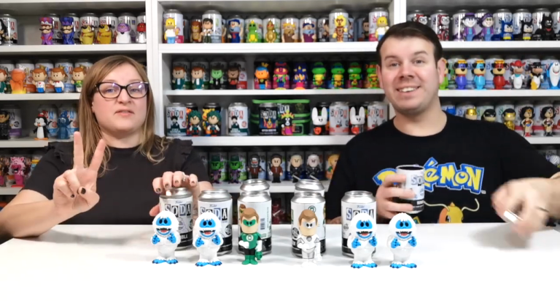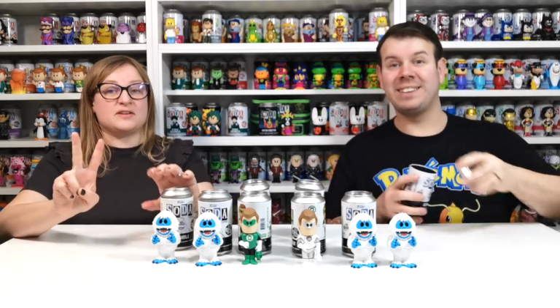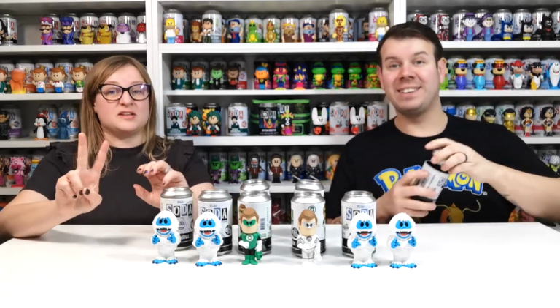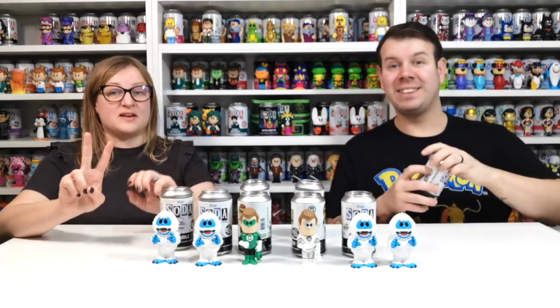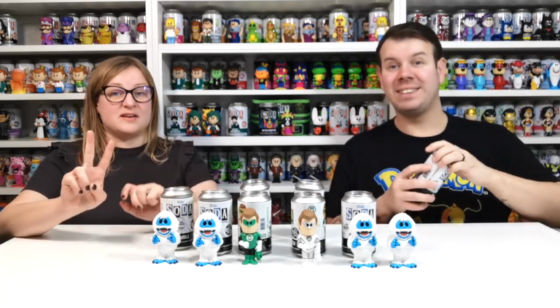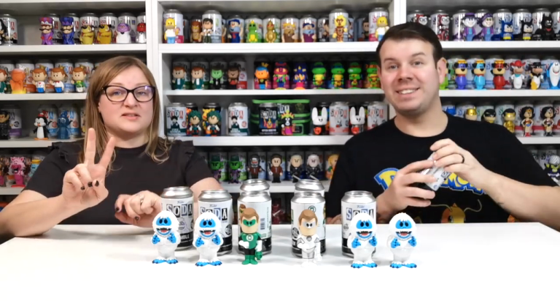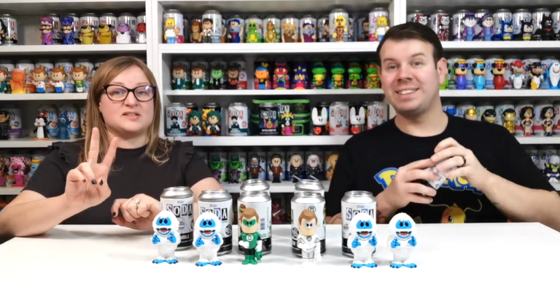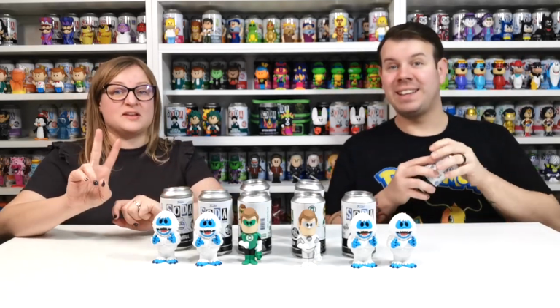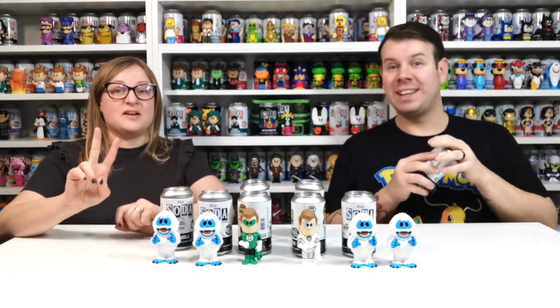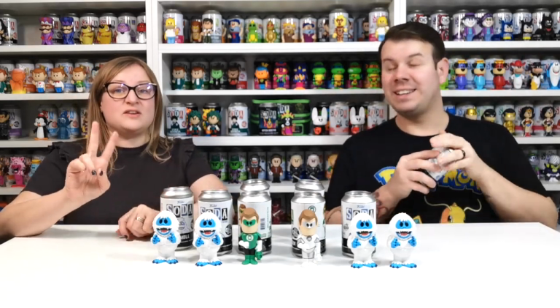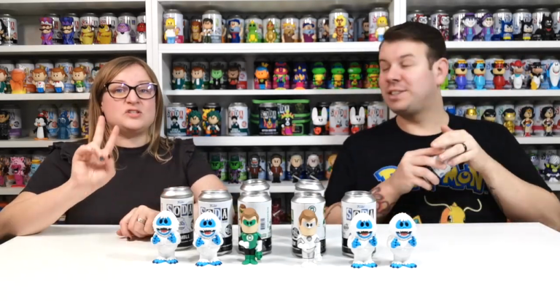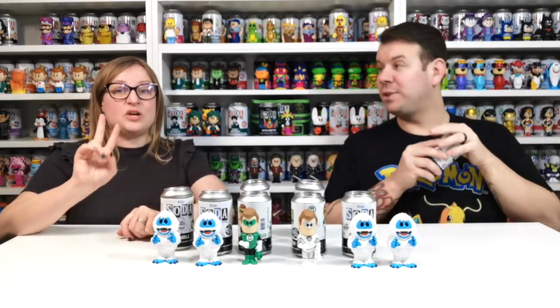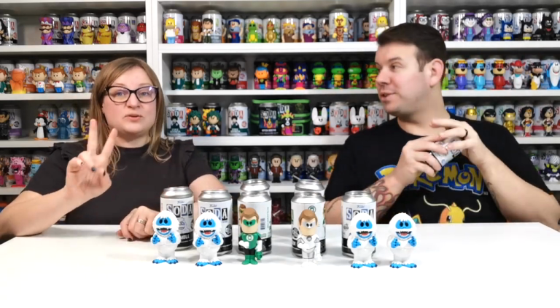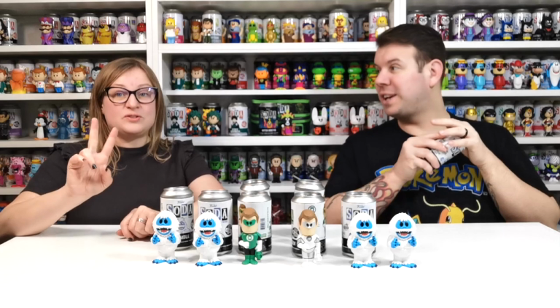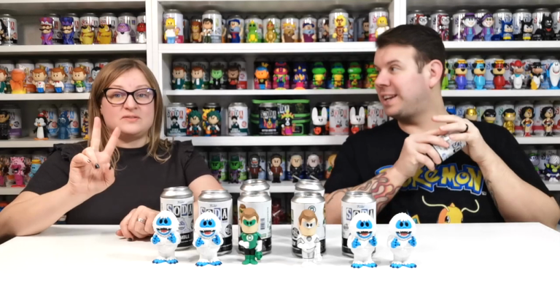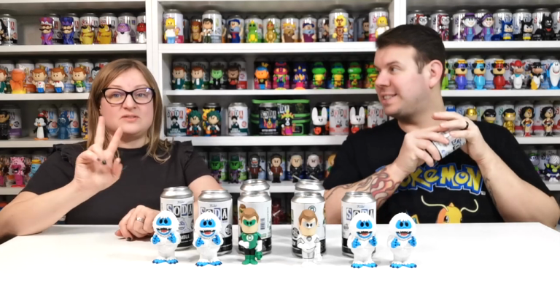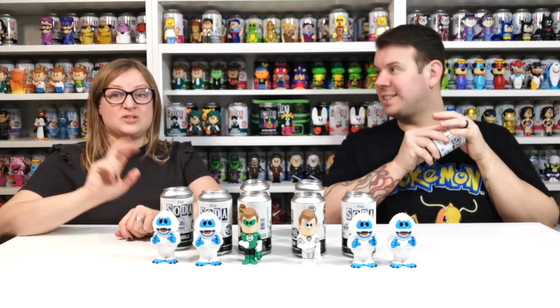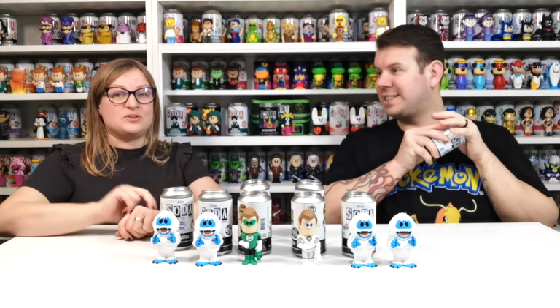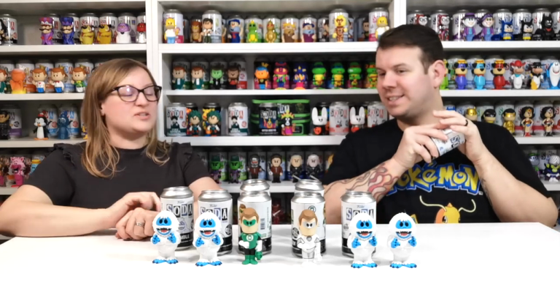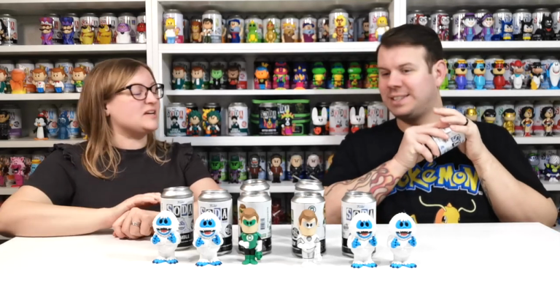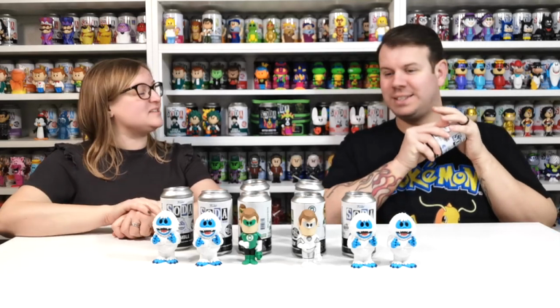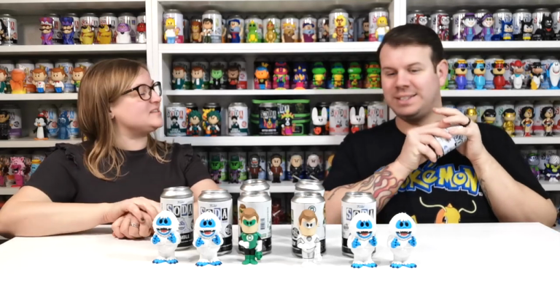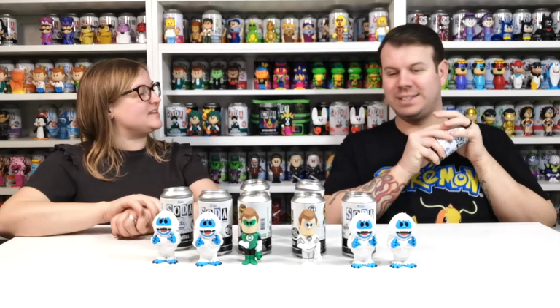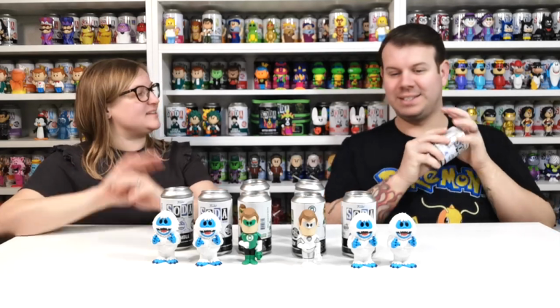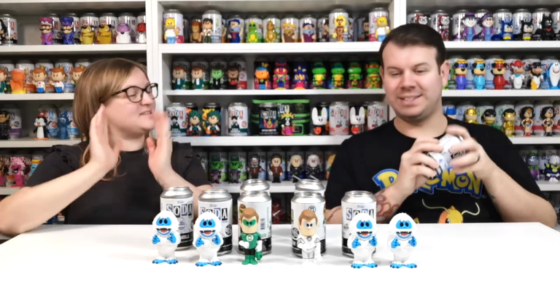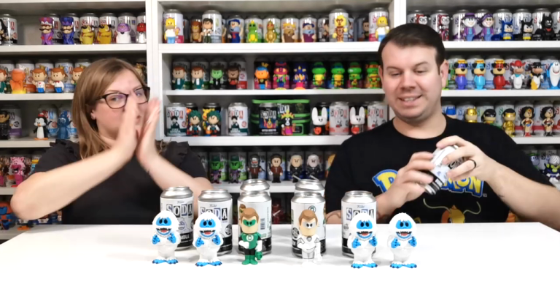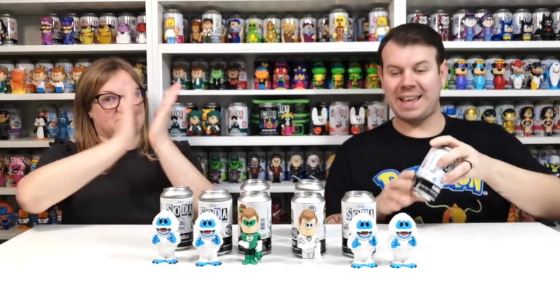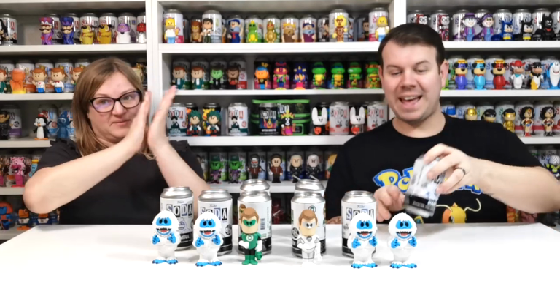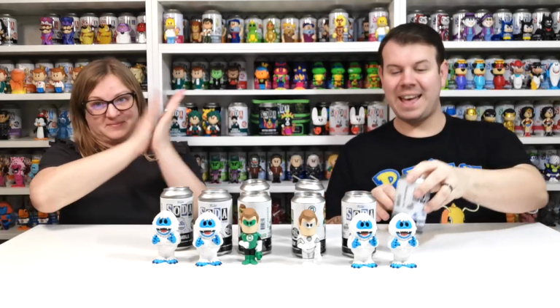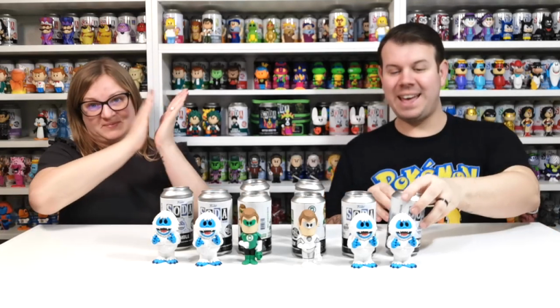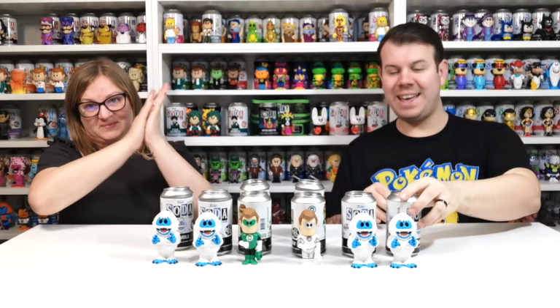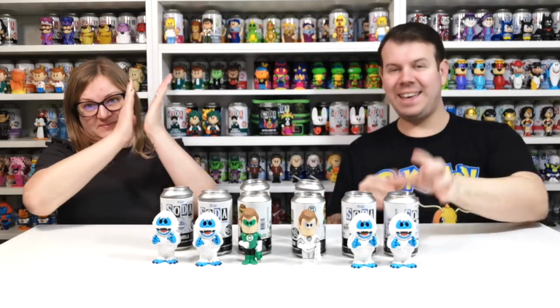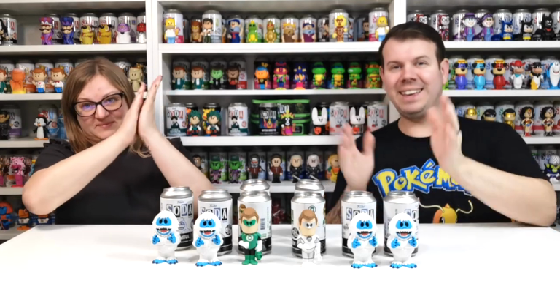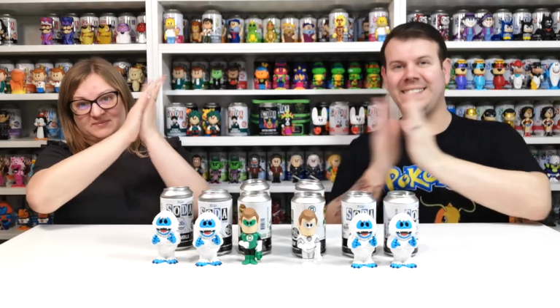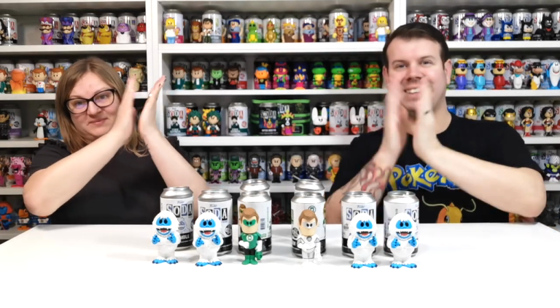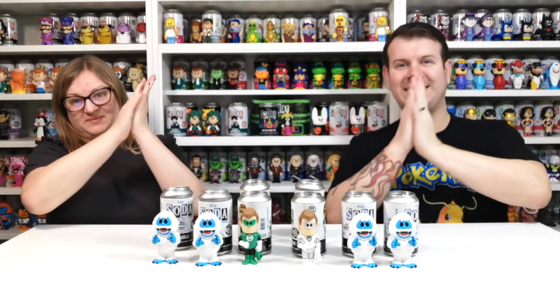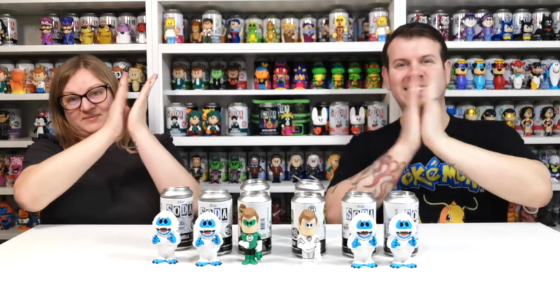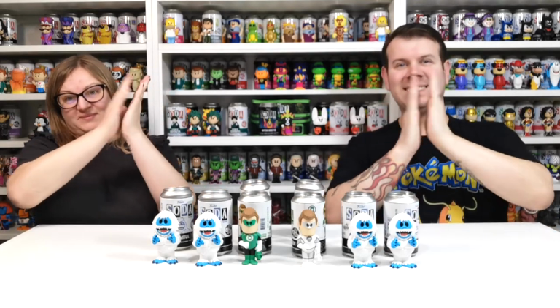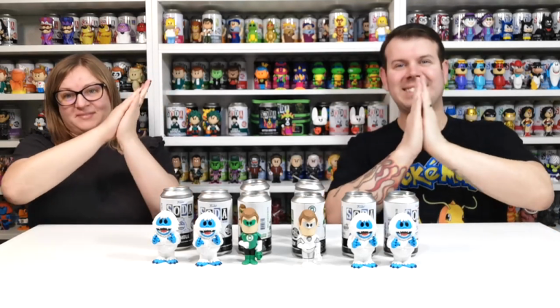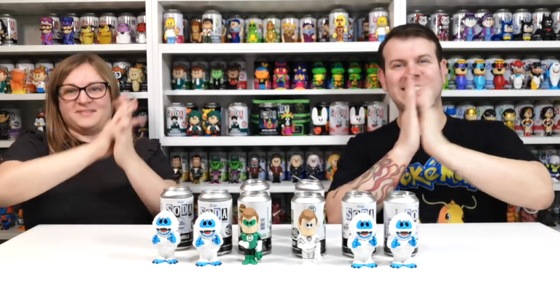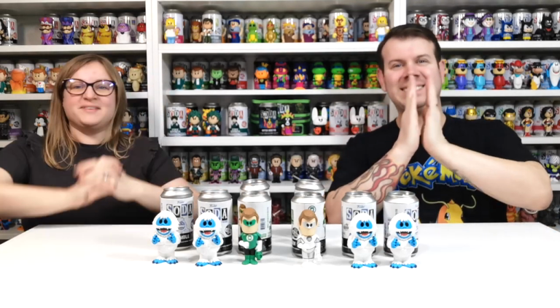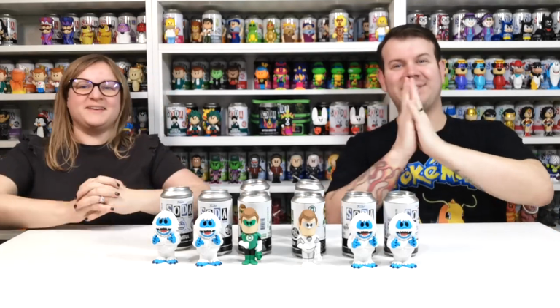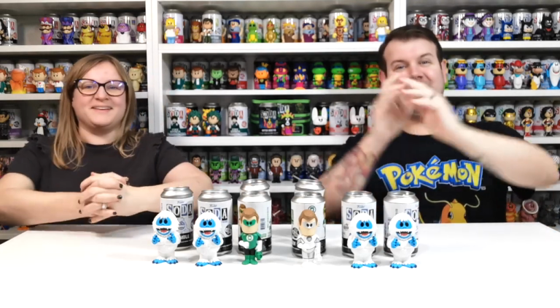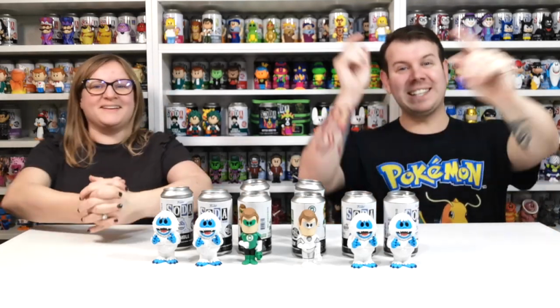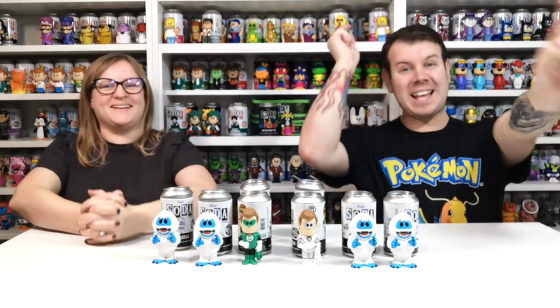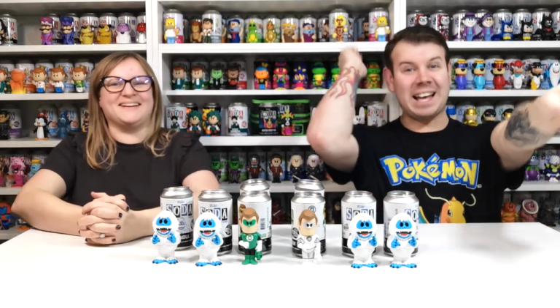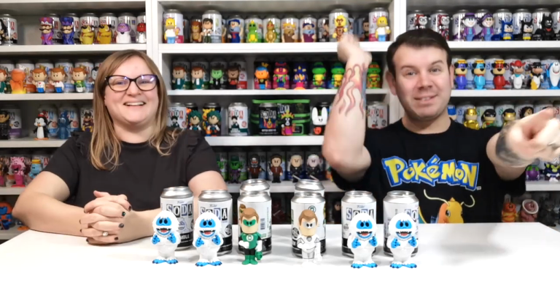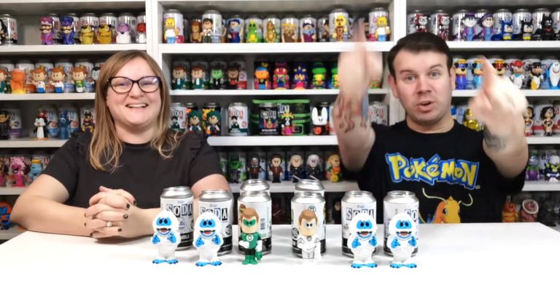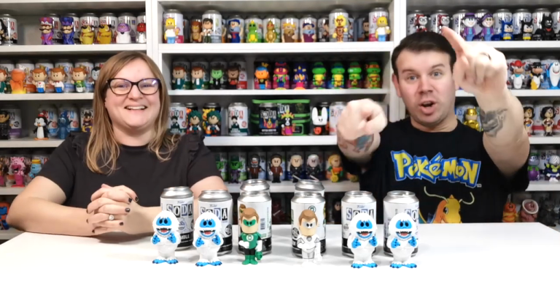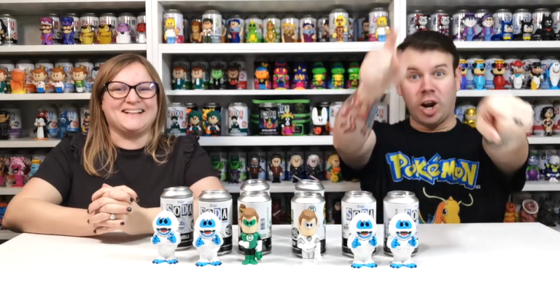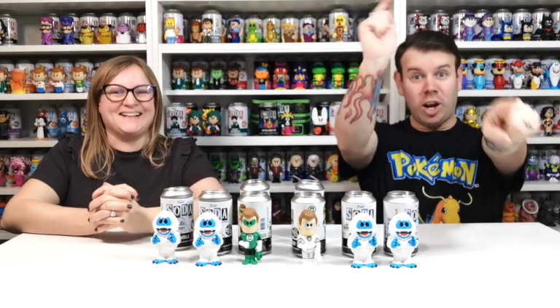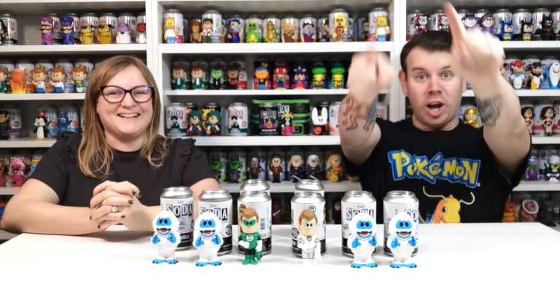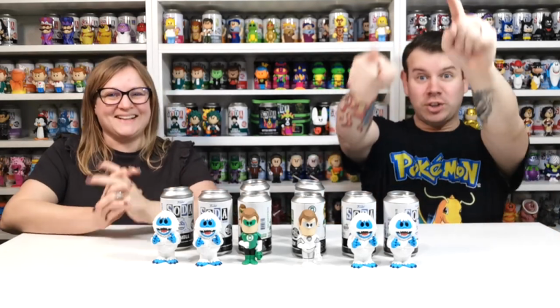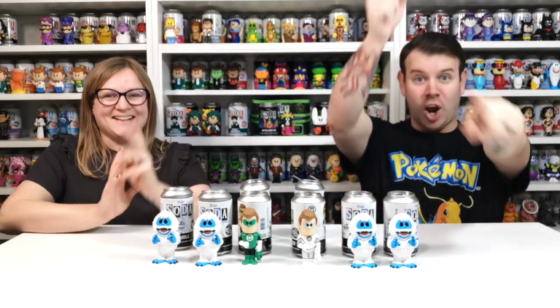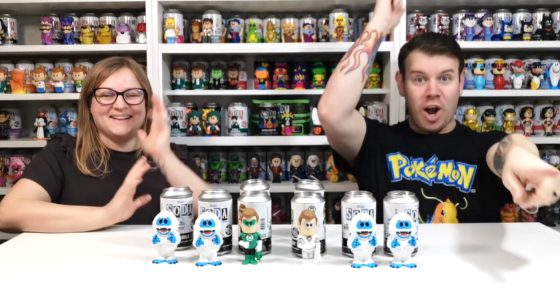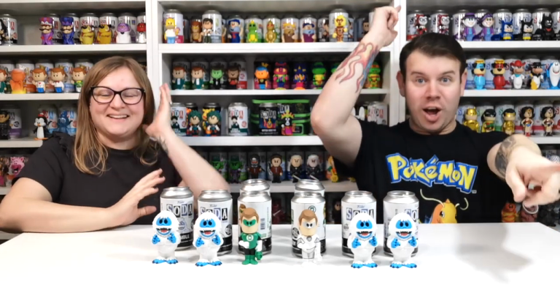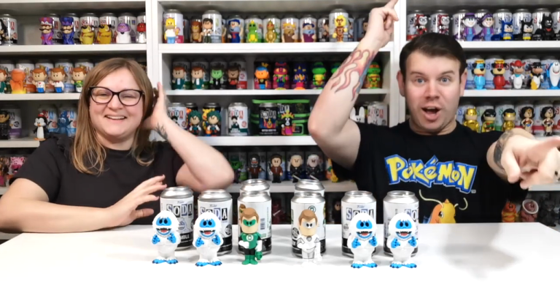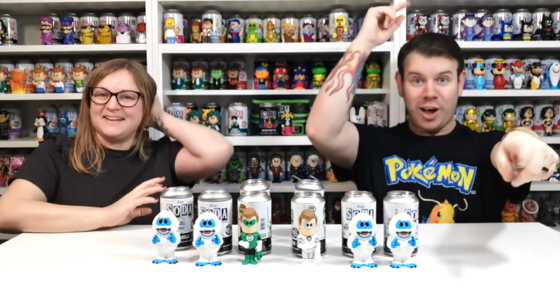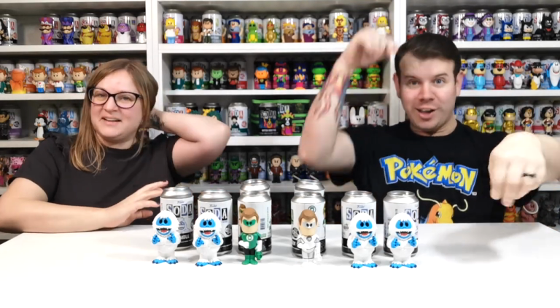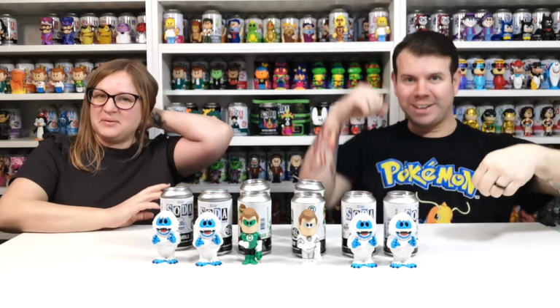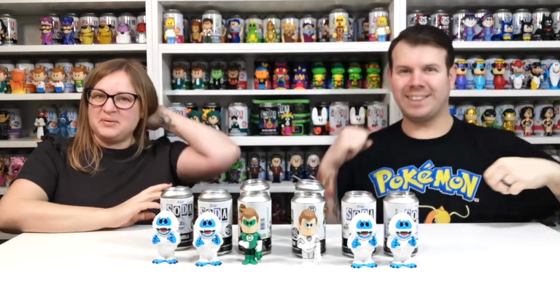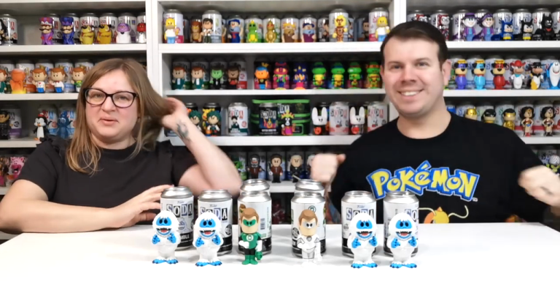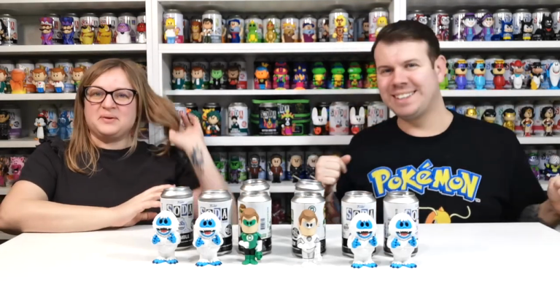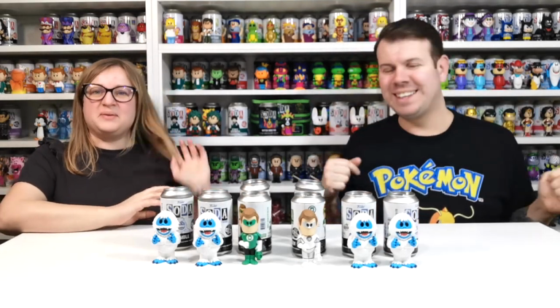So two characters, two chases. Yay! We get to add them to the collection. Woohoo!